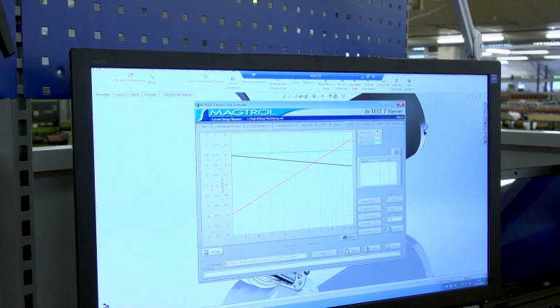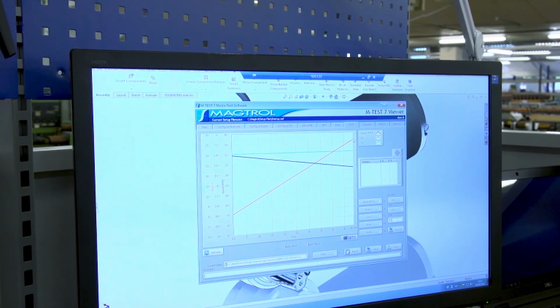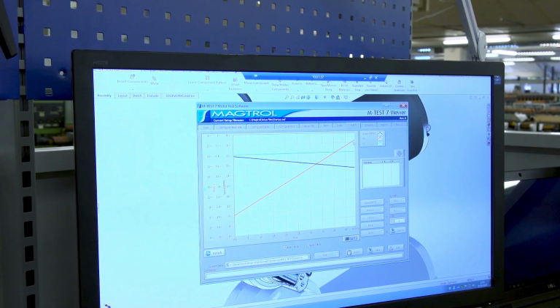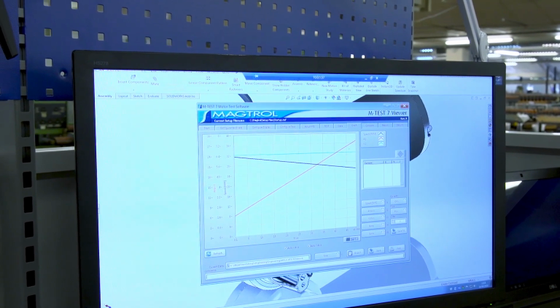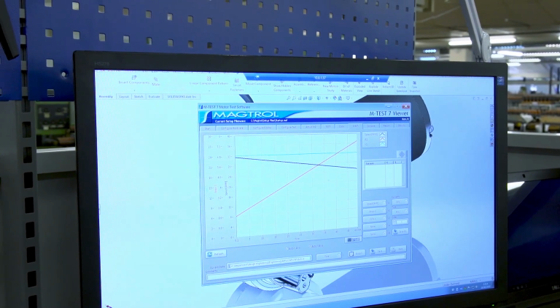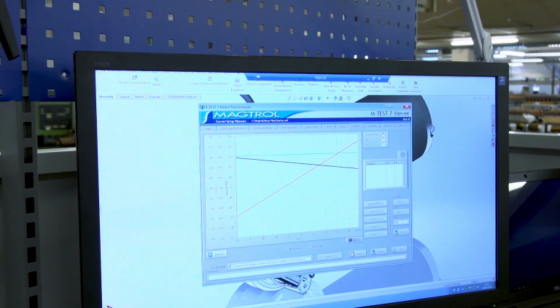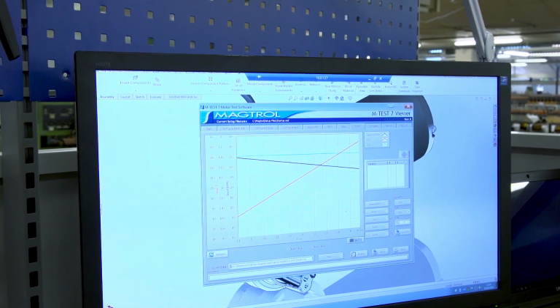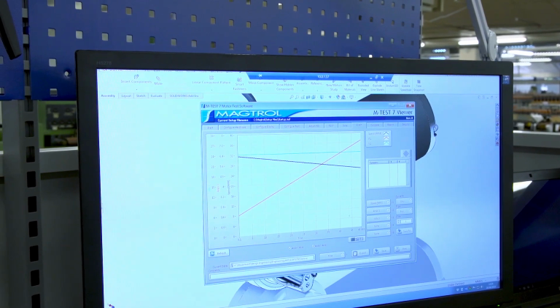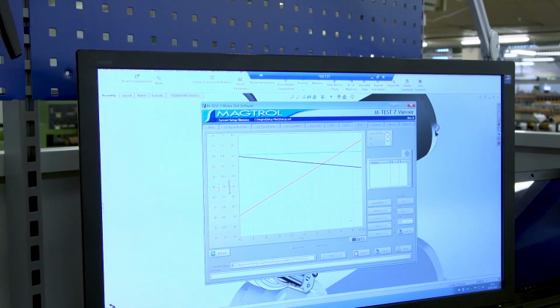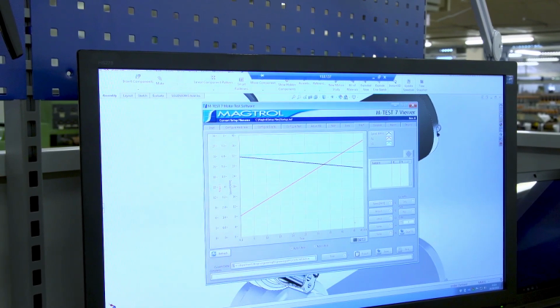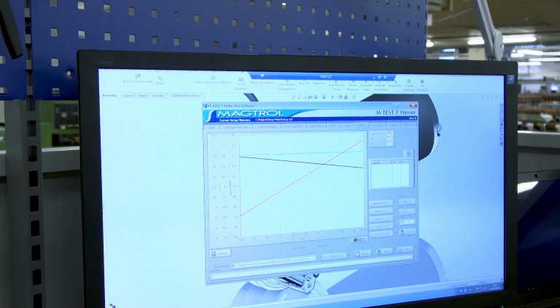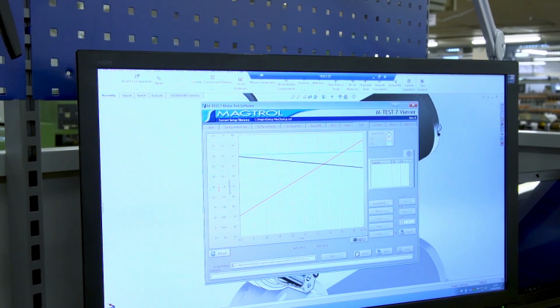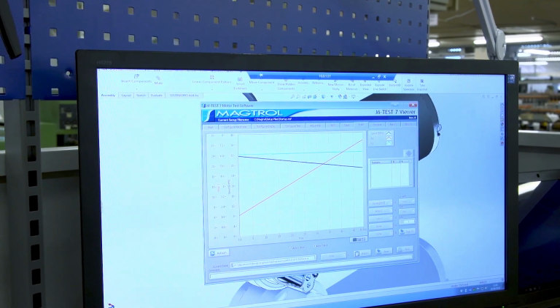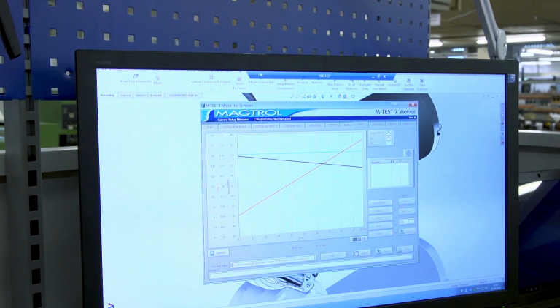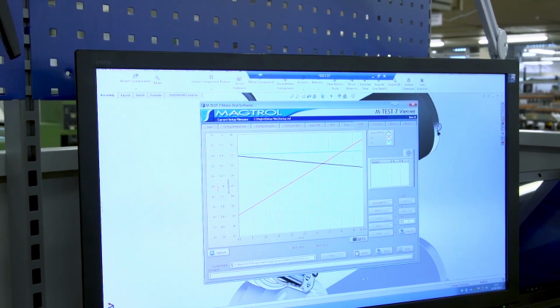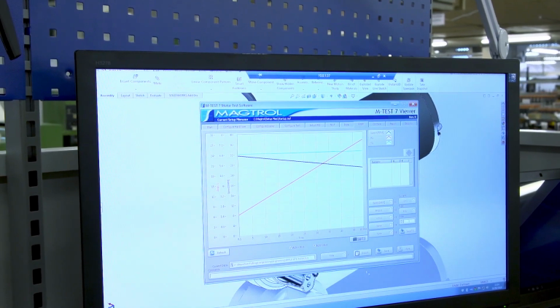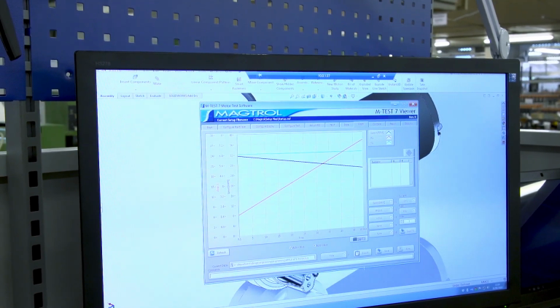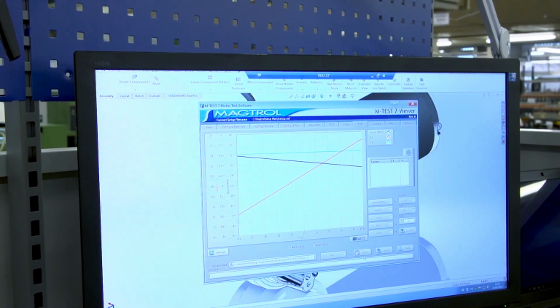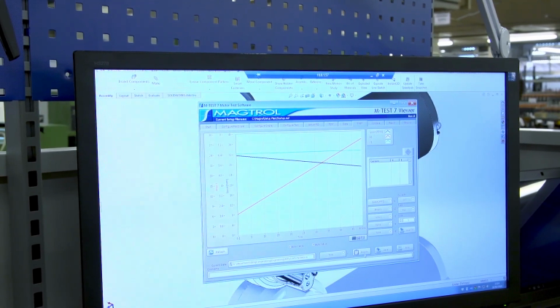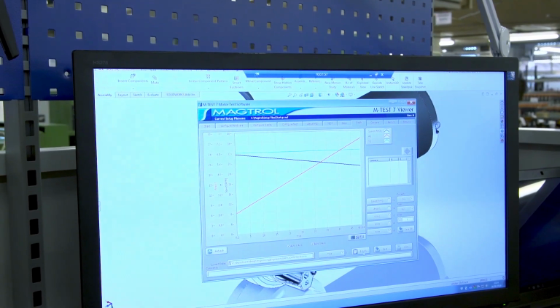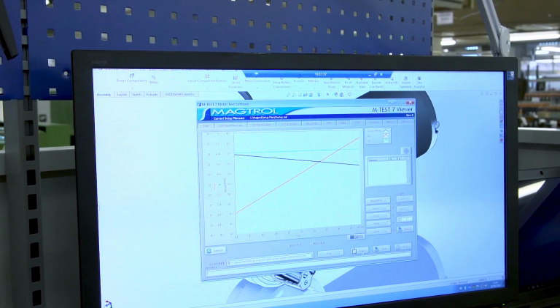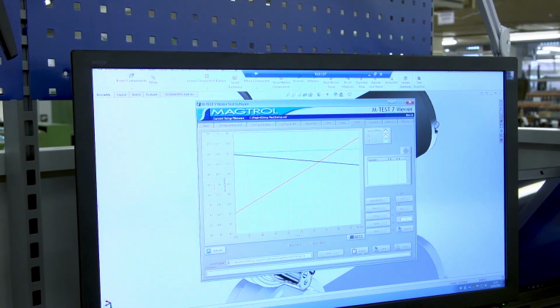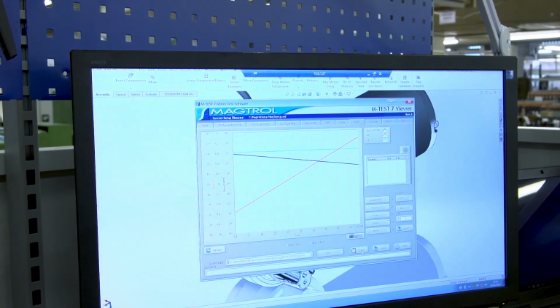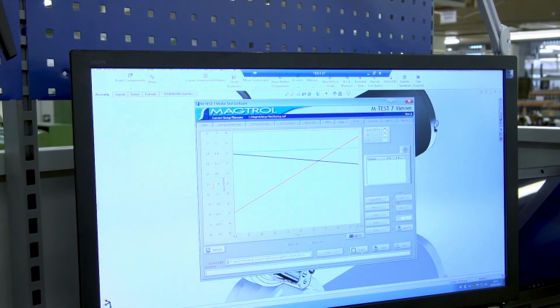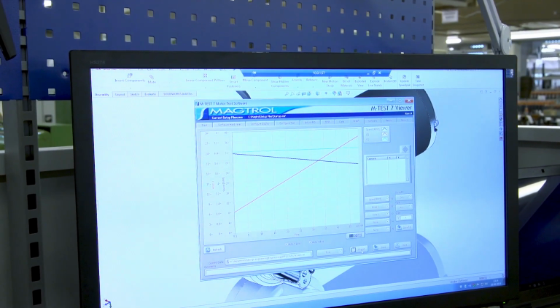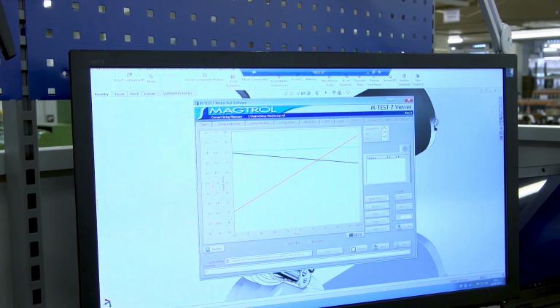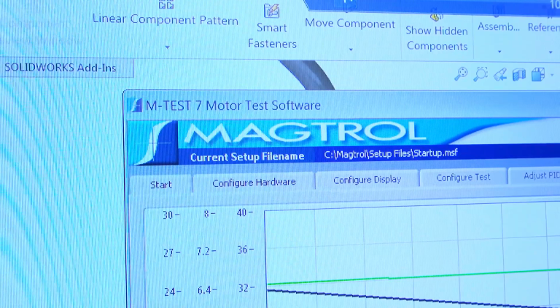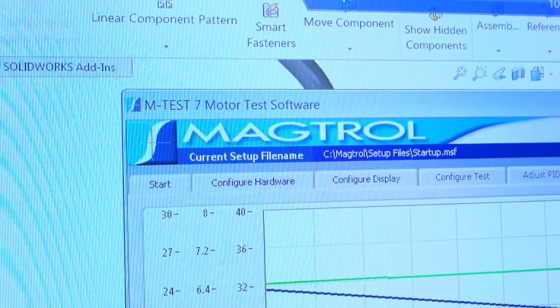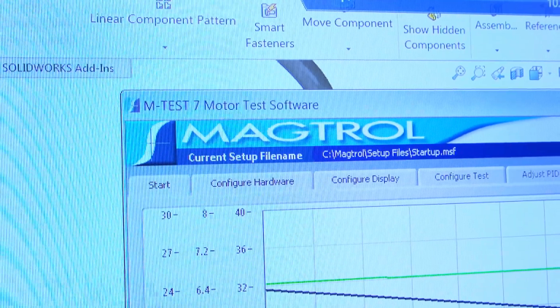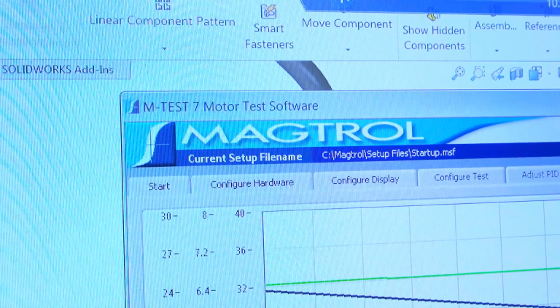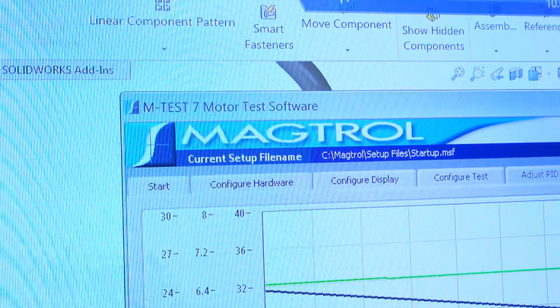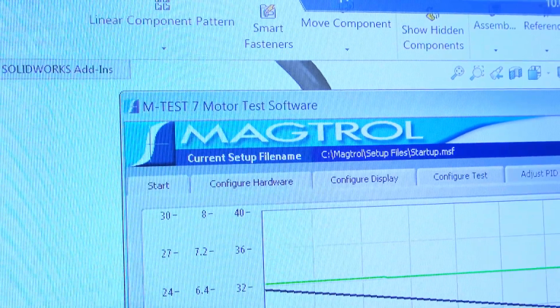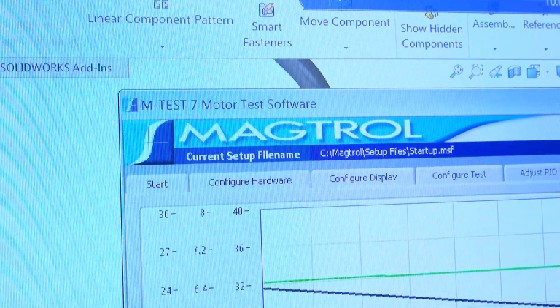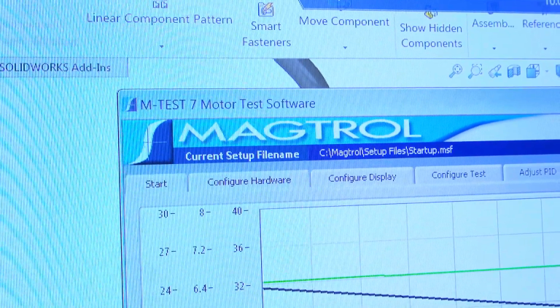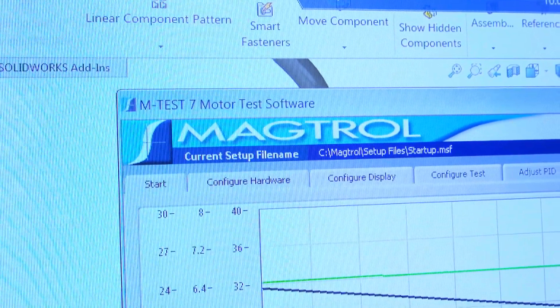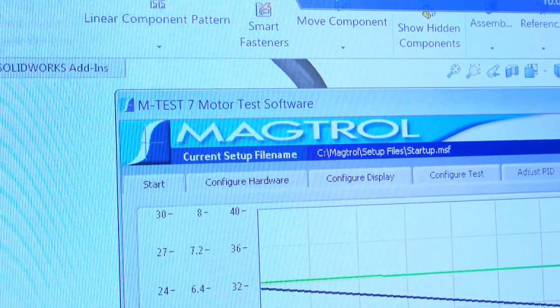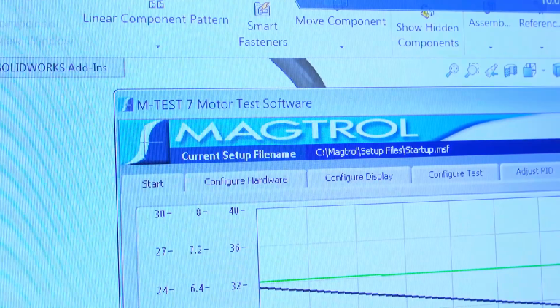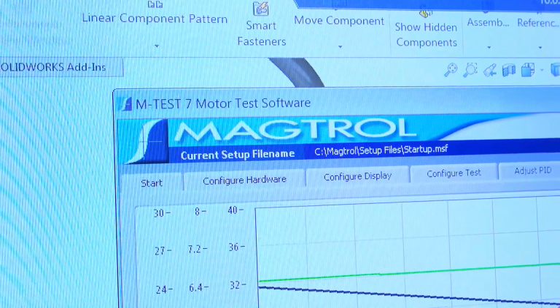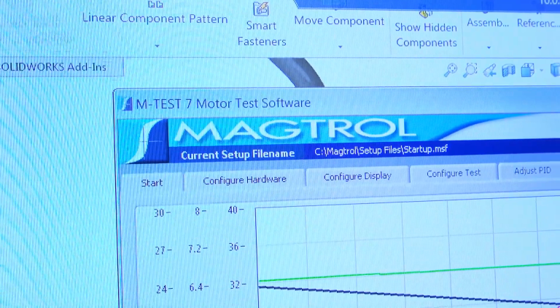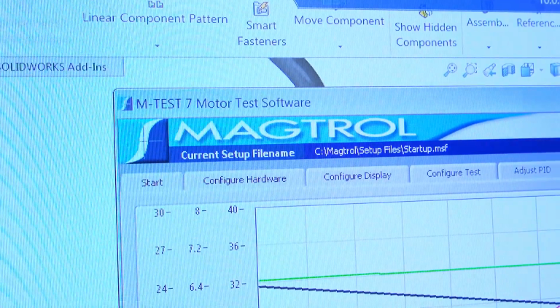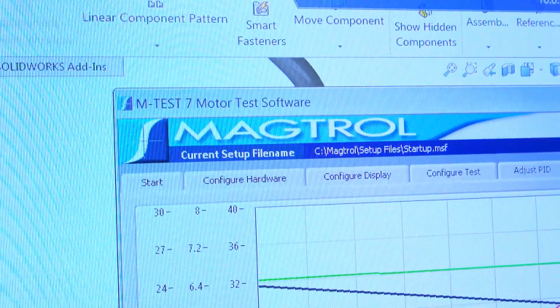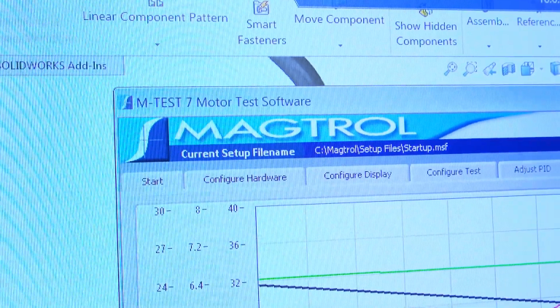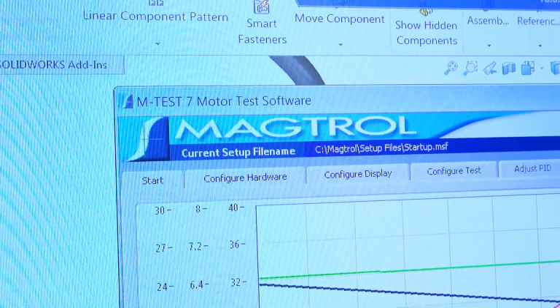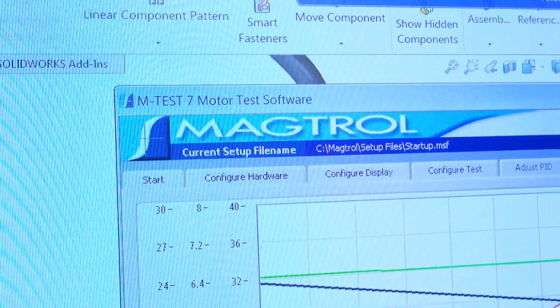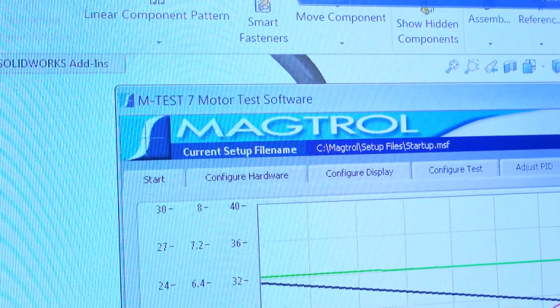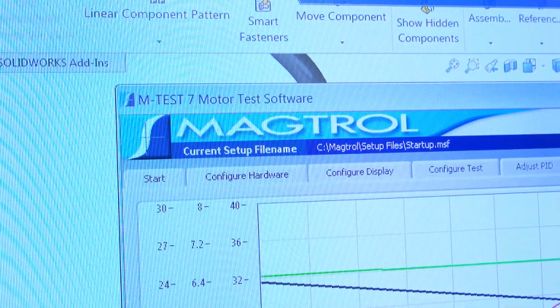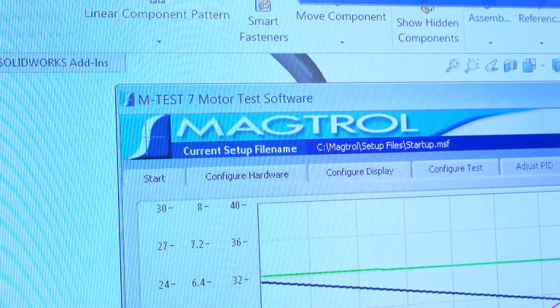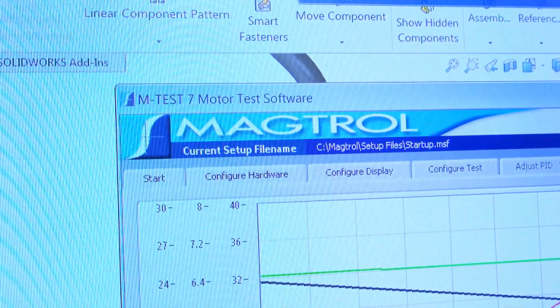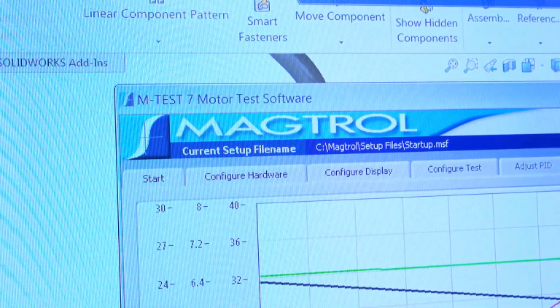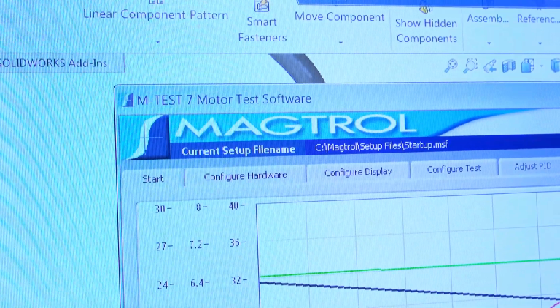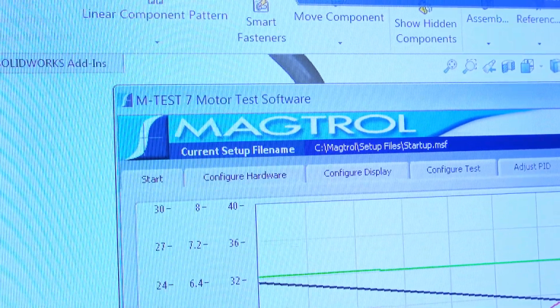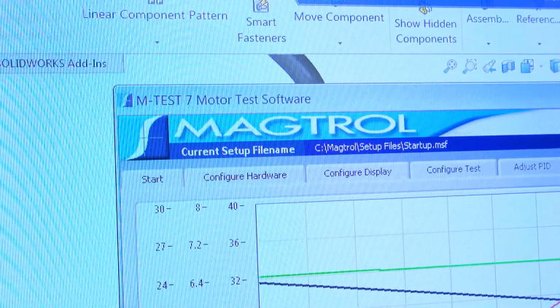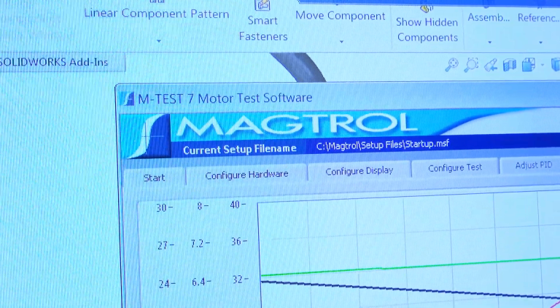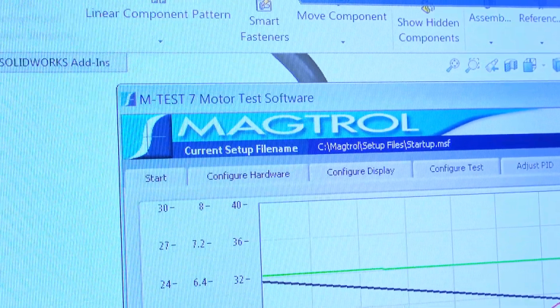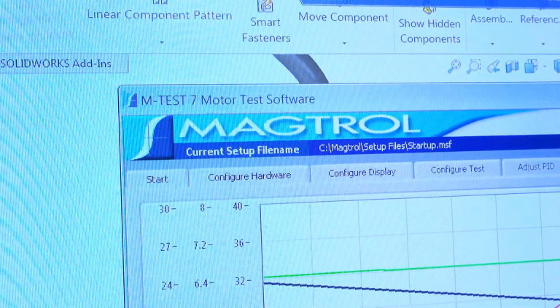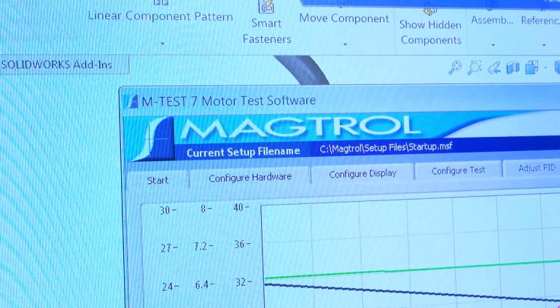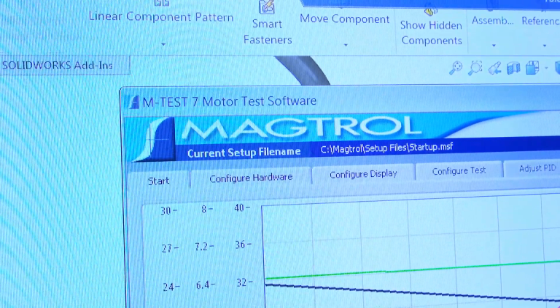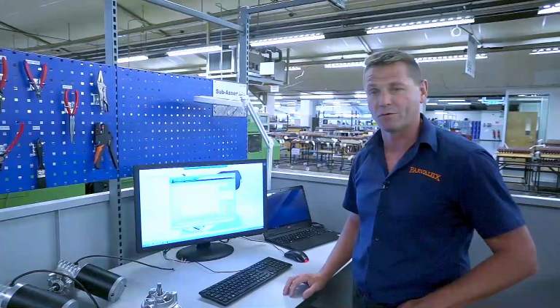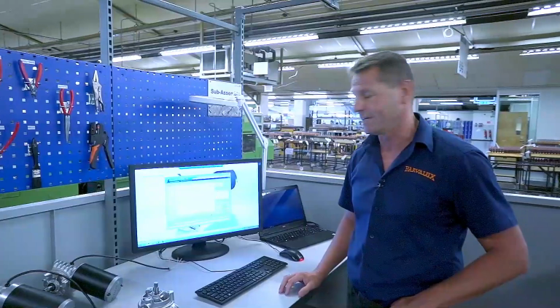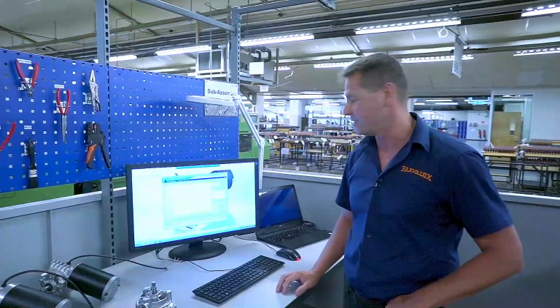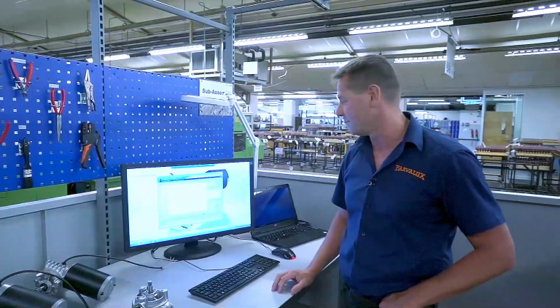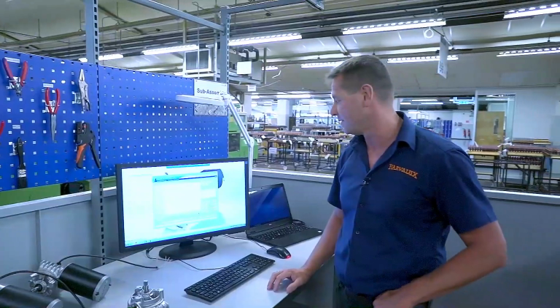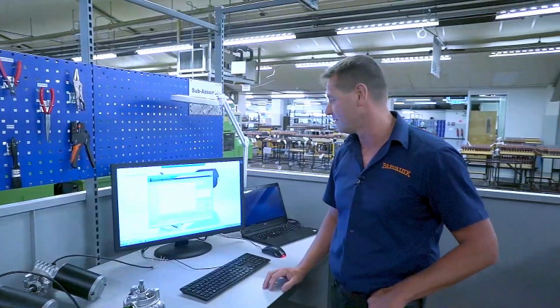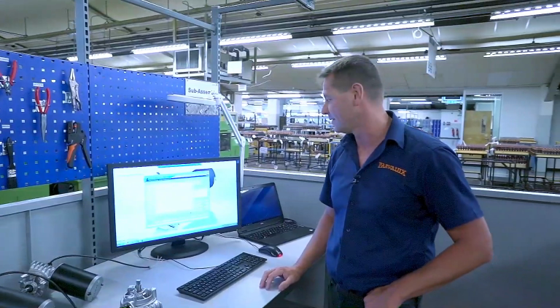All the testing we have carried out has been done on Magtrol, where we plot all thermal ratings, torques, speeds, curves, and currents for each motor.